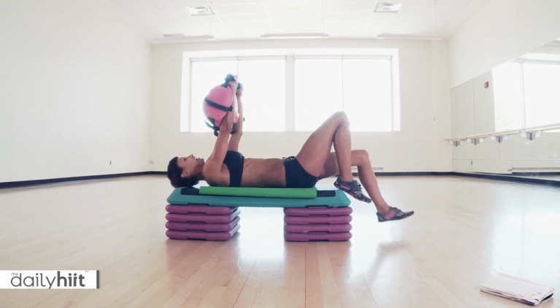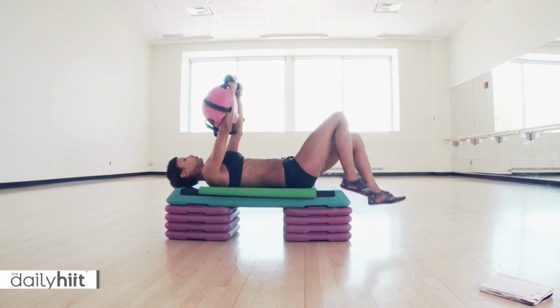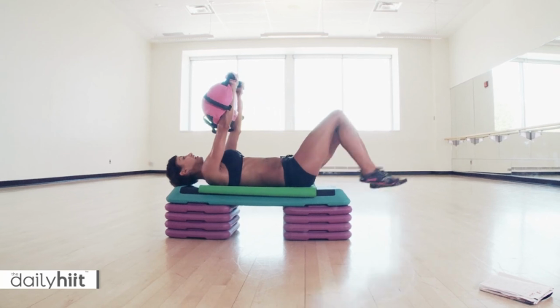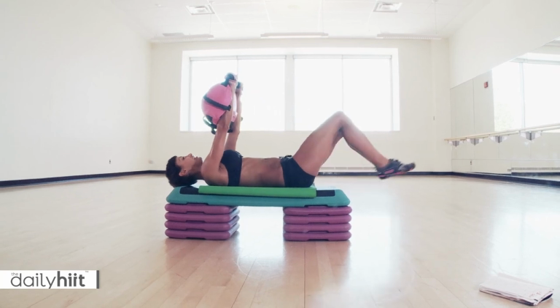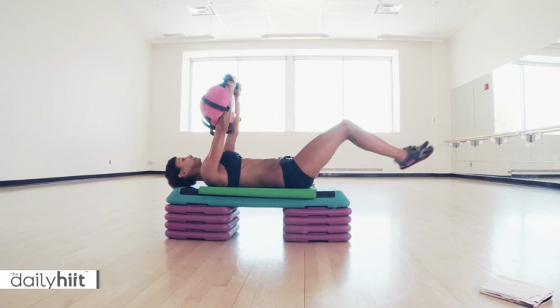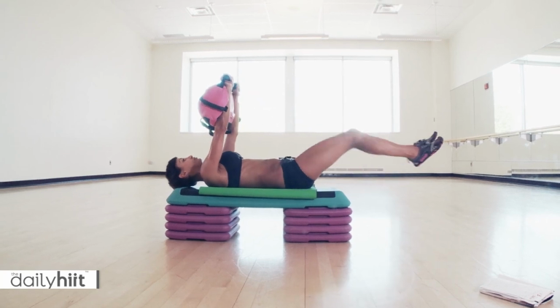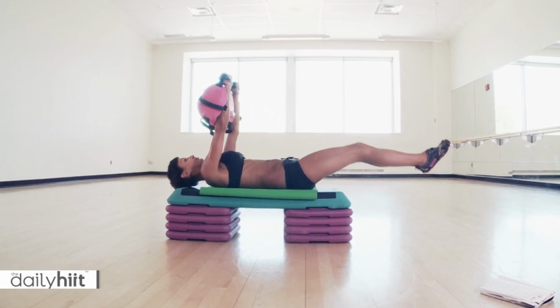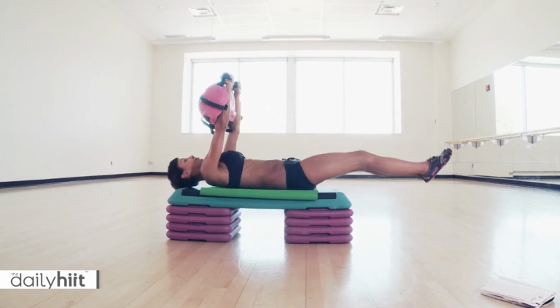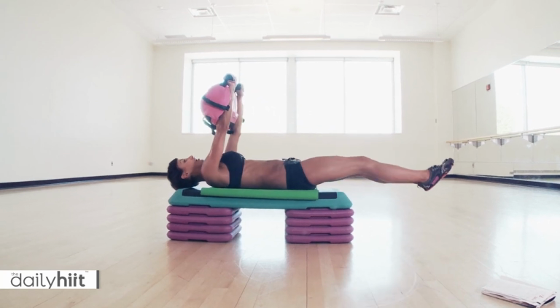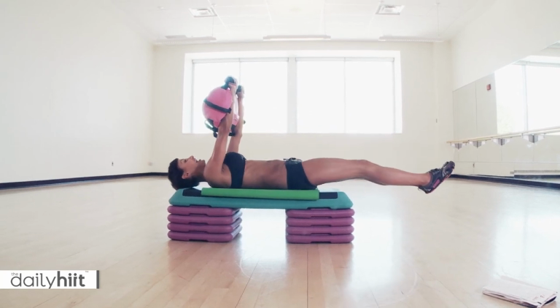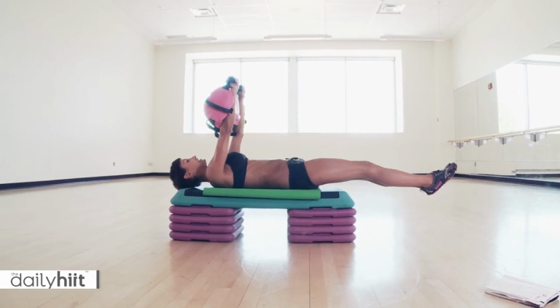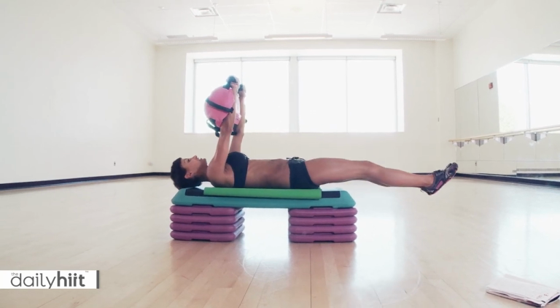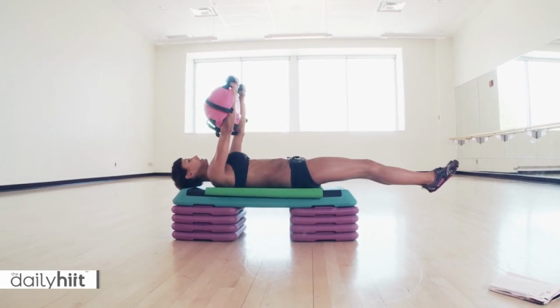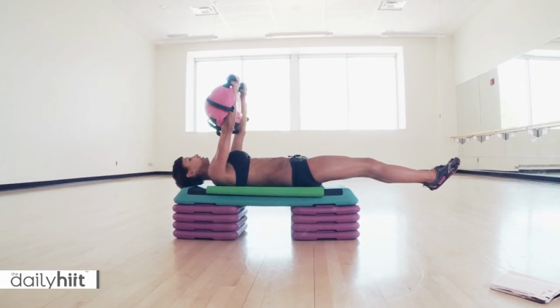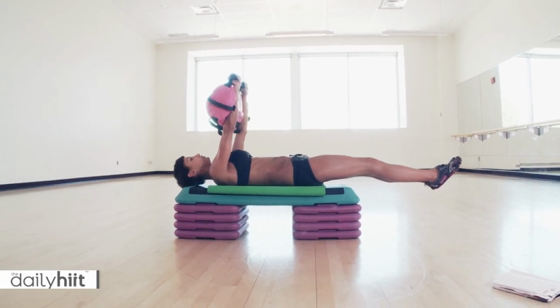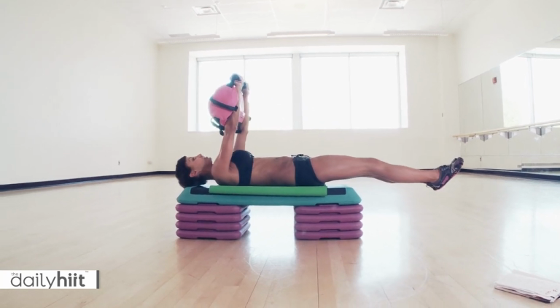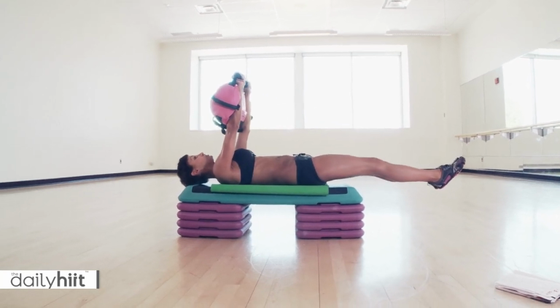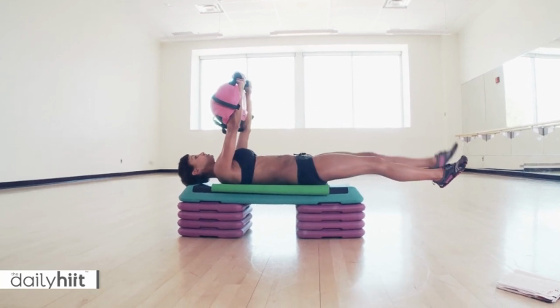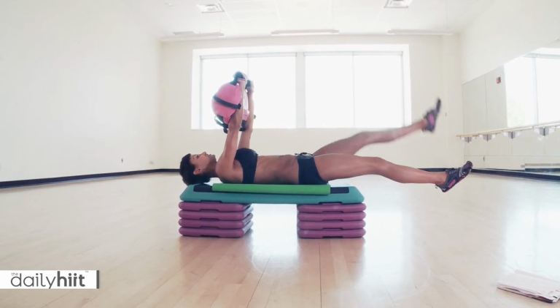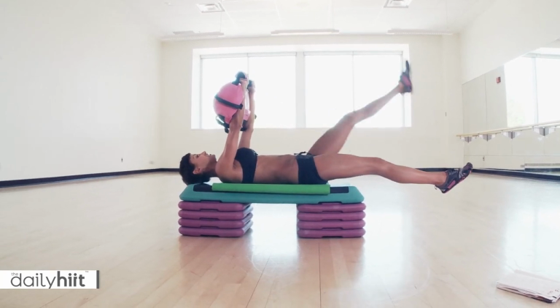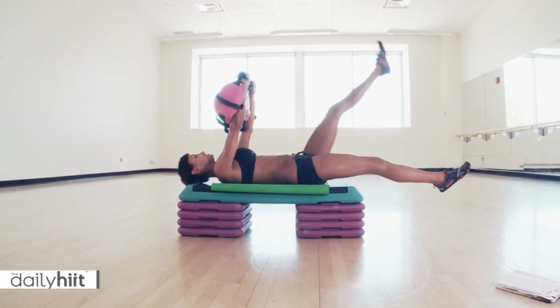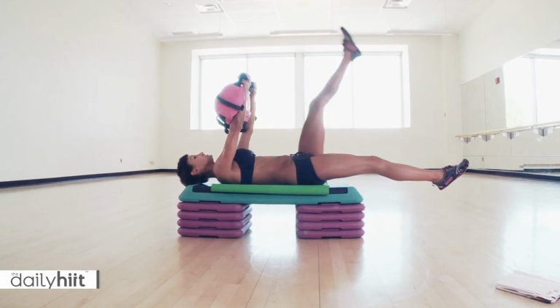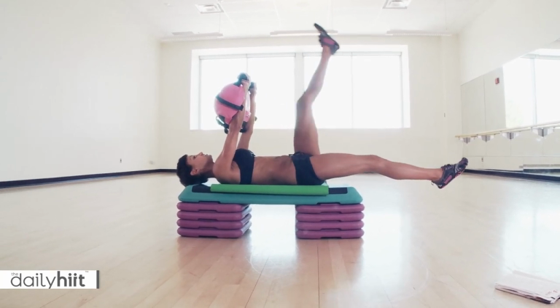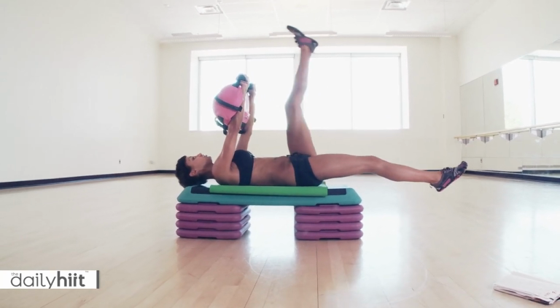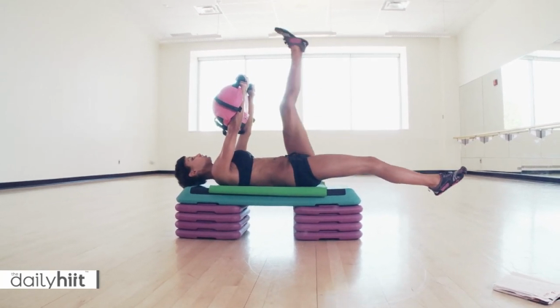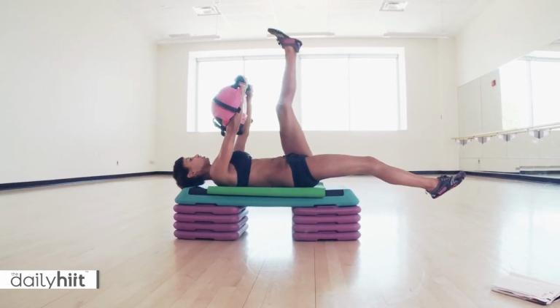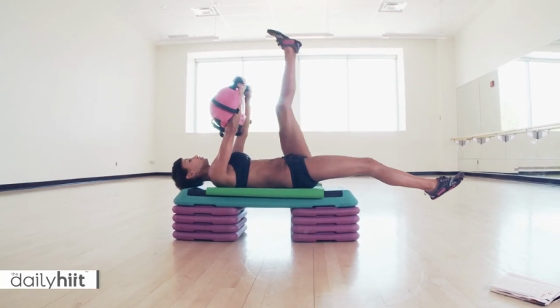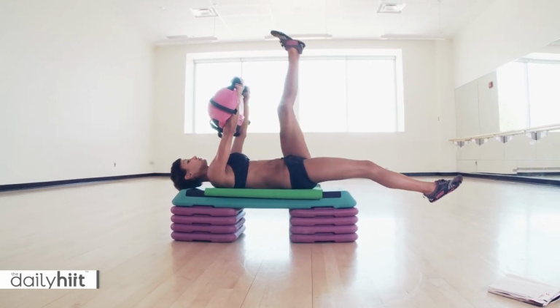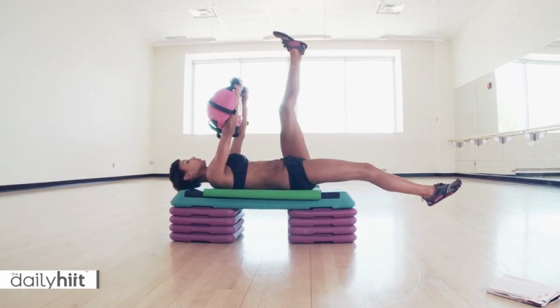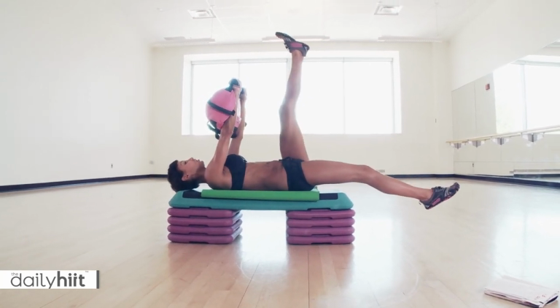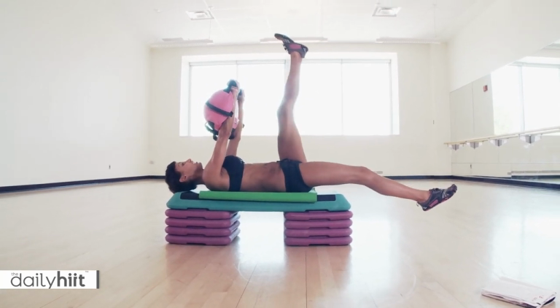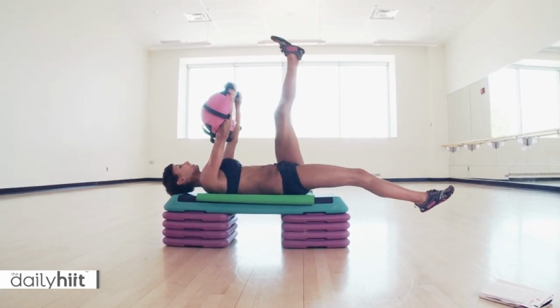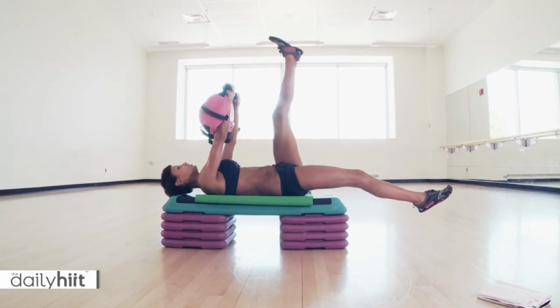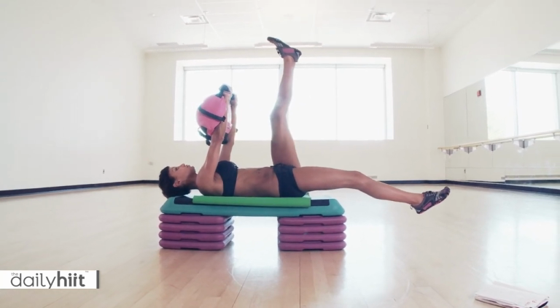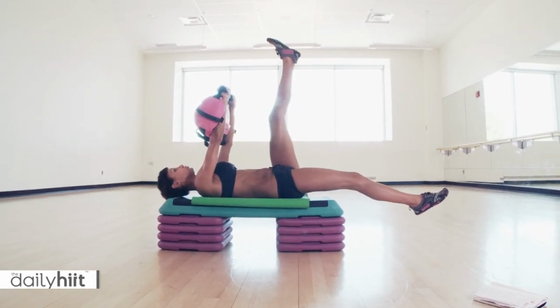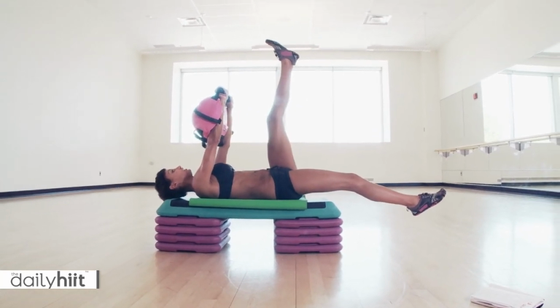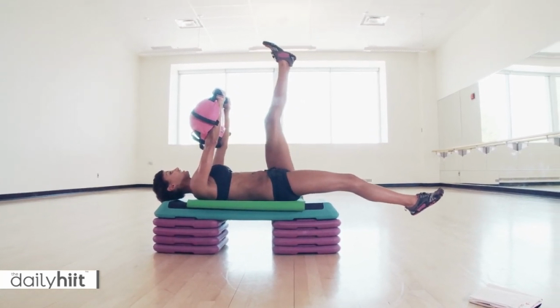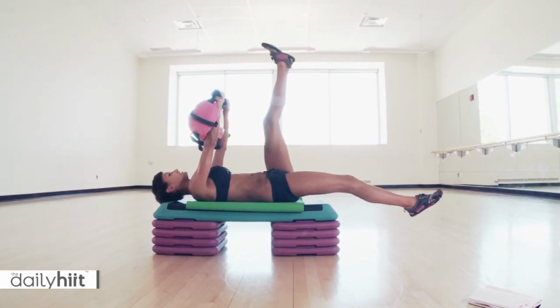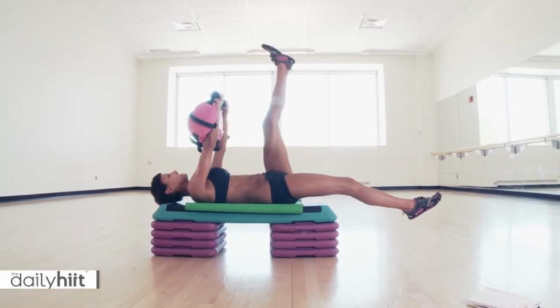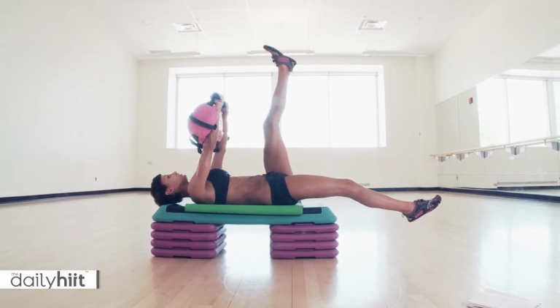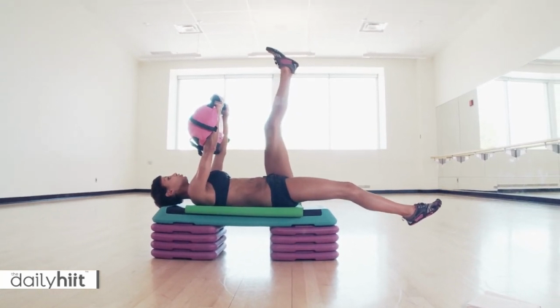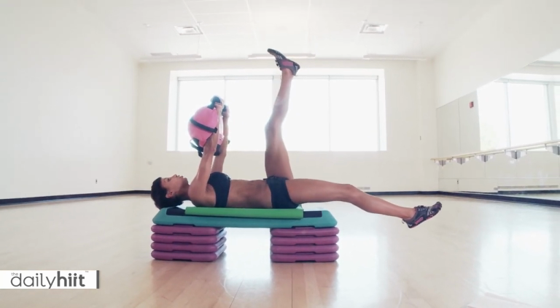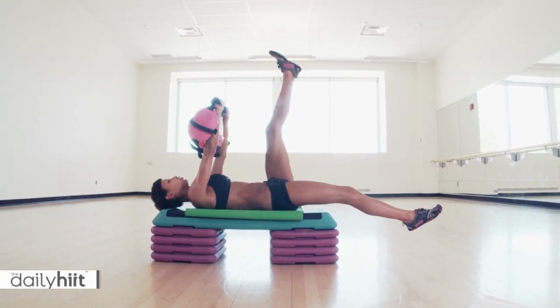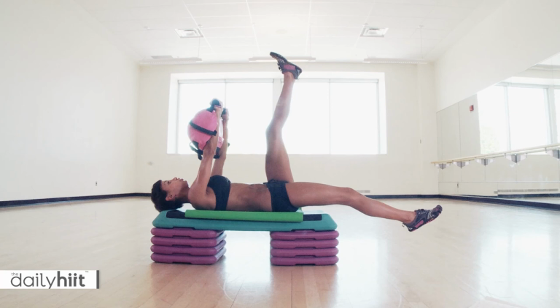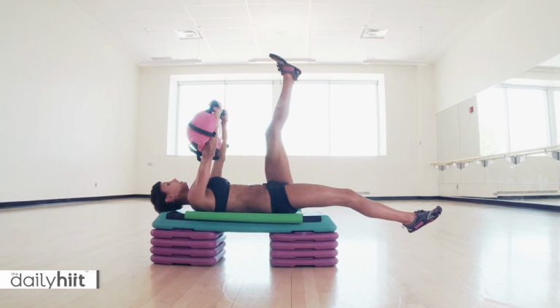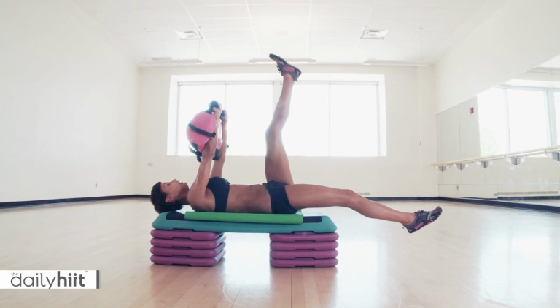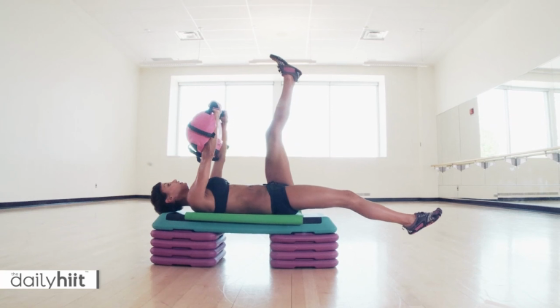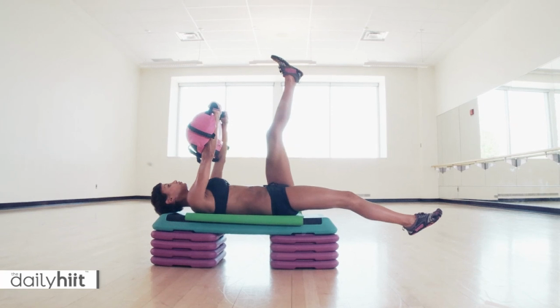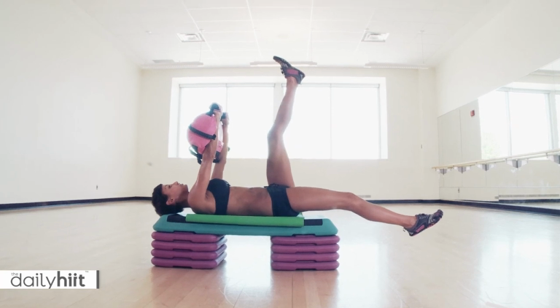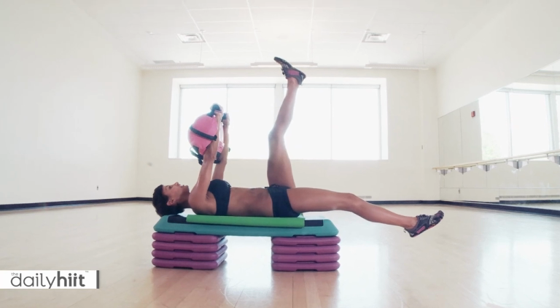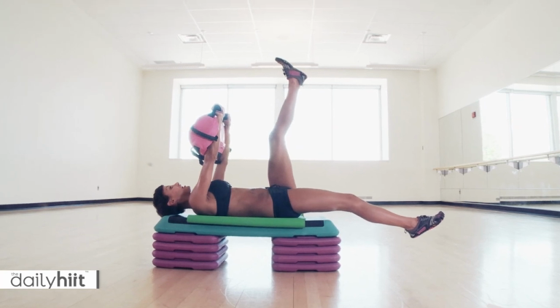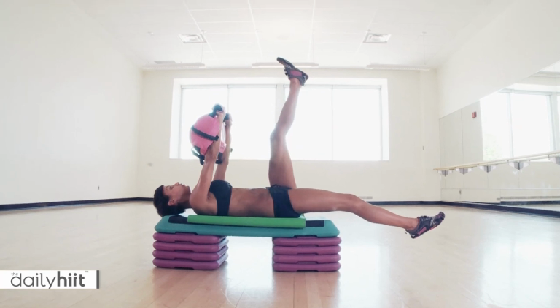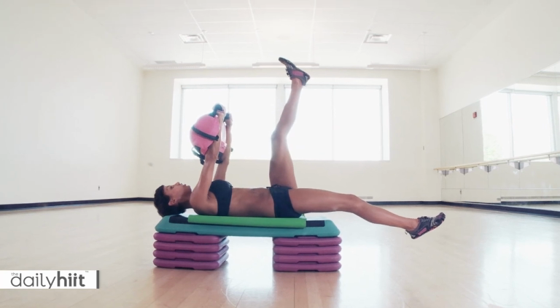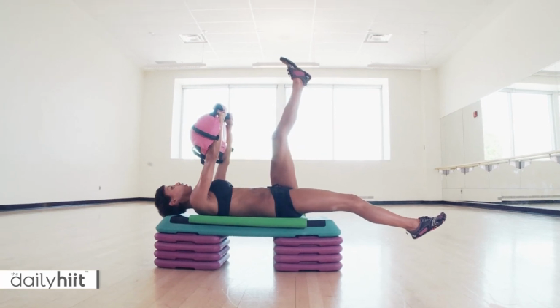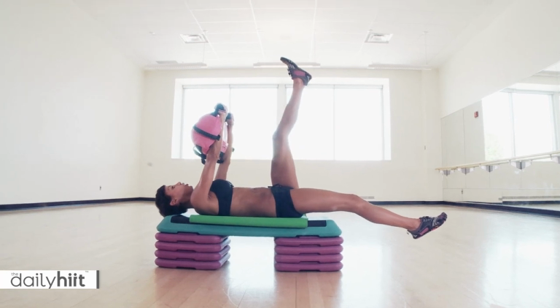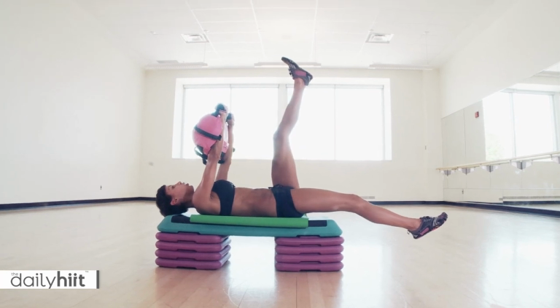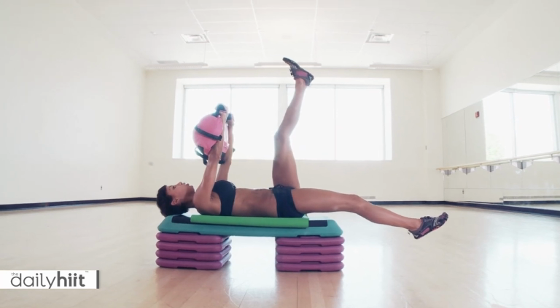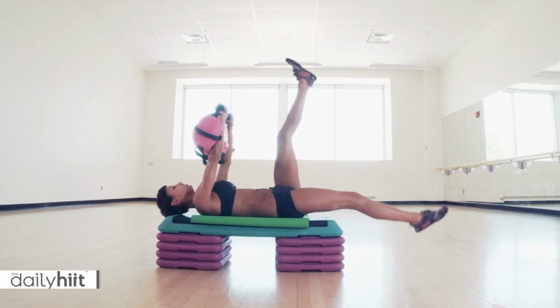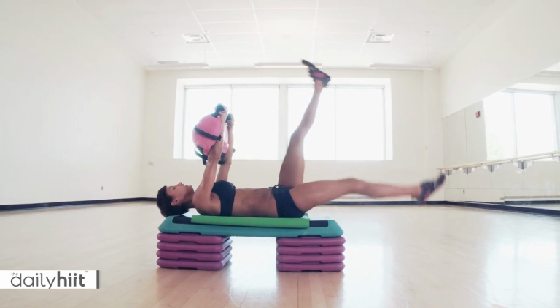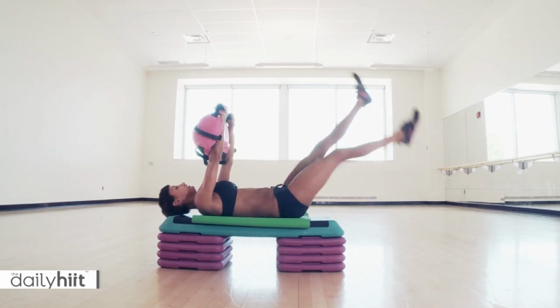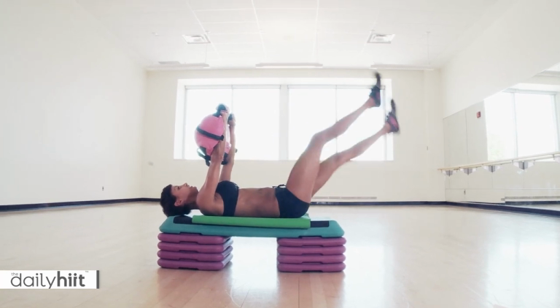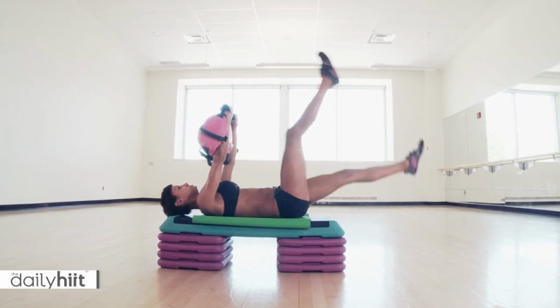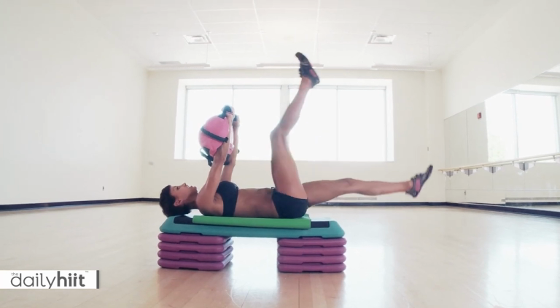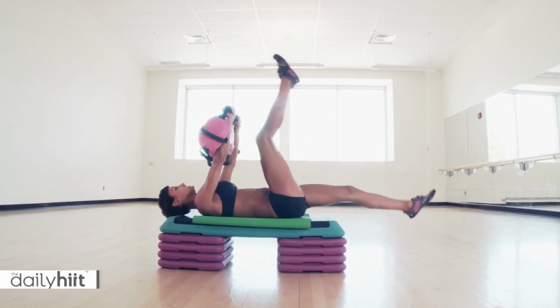Okay, weight goes above your head, and then we're going to do scissors. So you're going to bring one leg up, one leg down. Breathe out. Change.